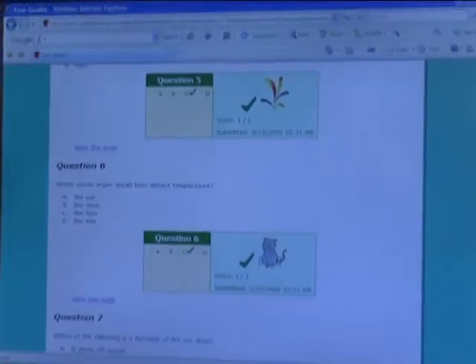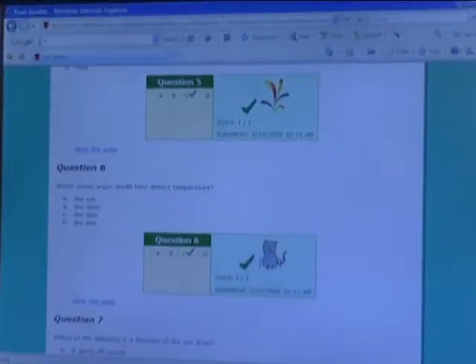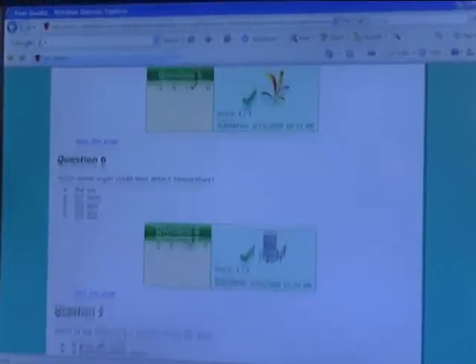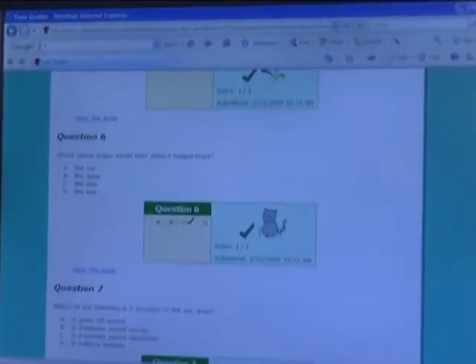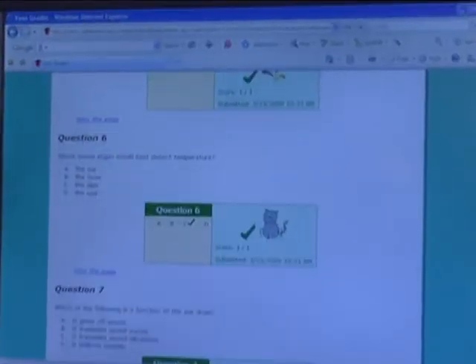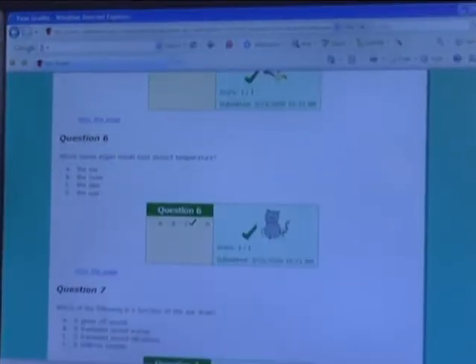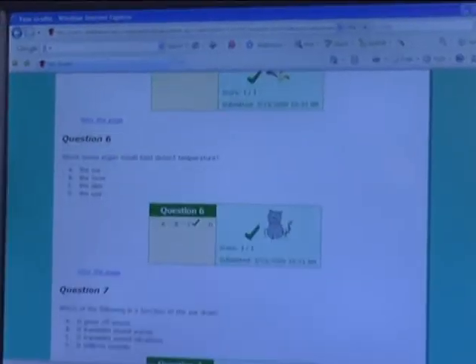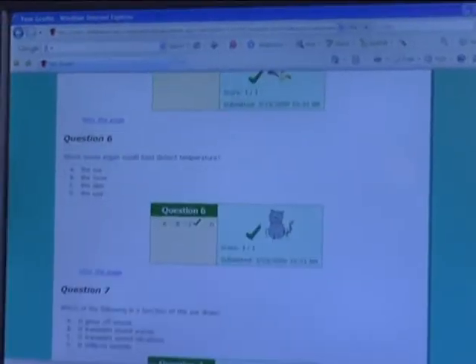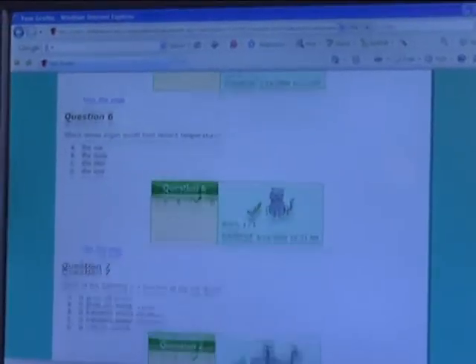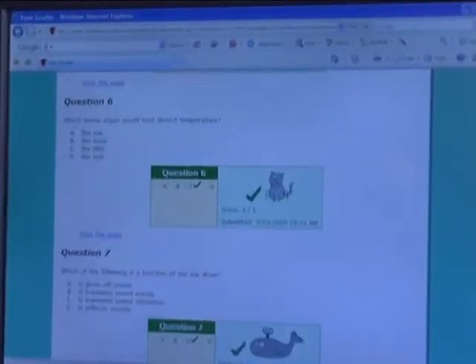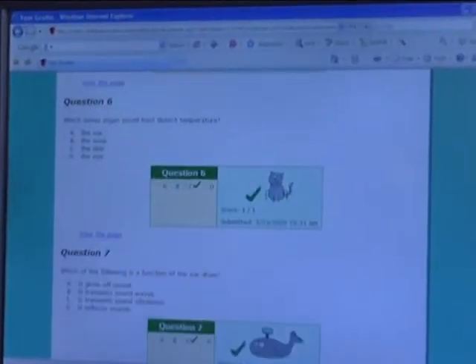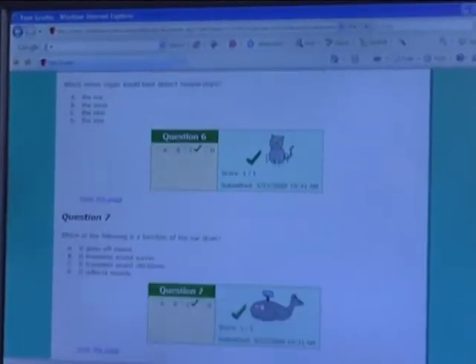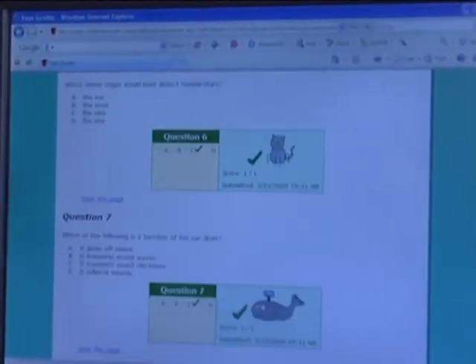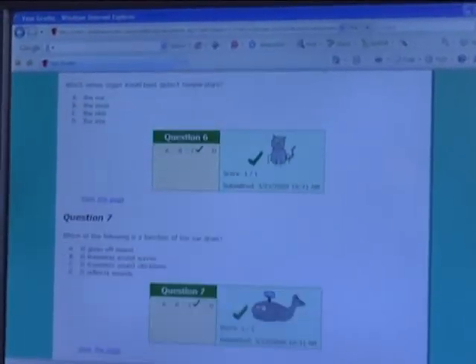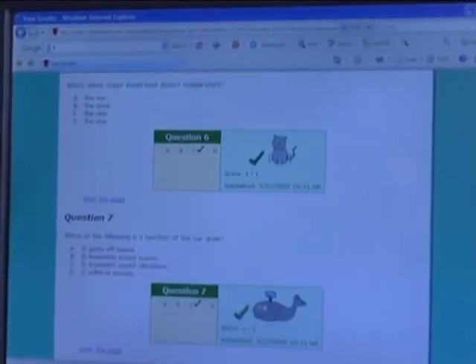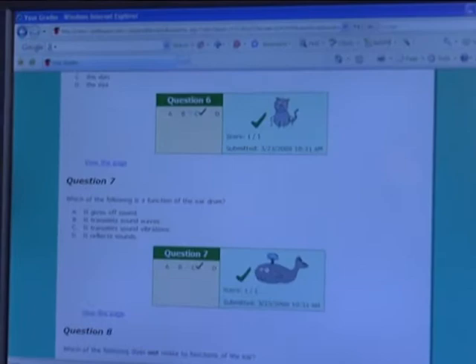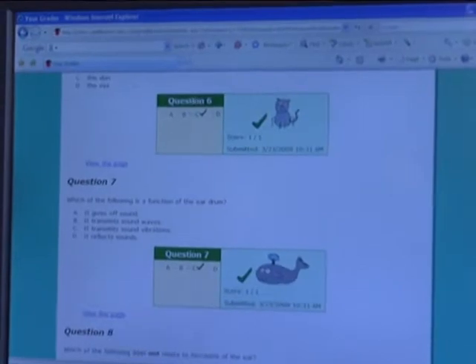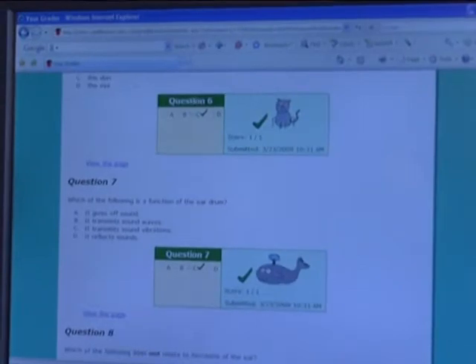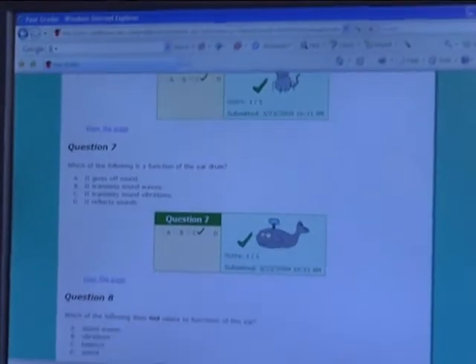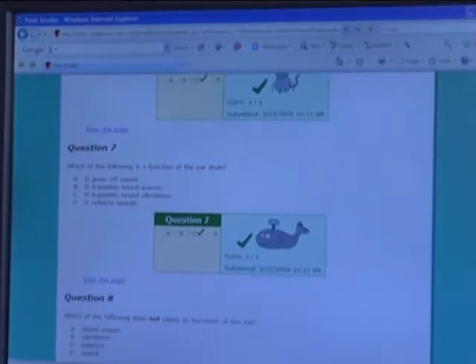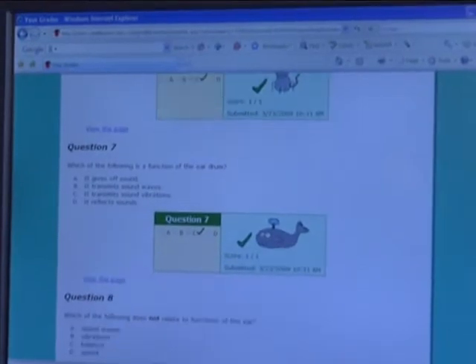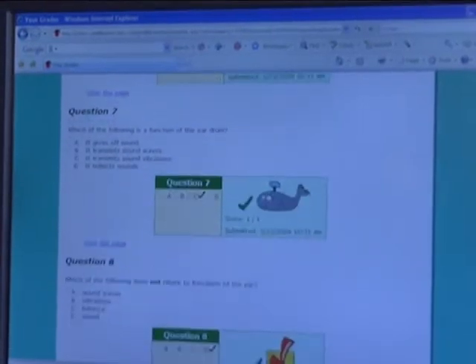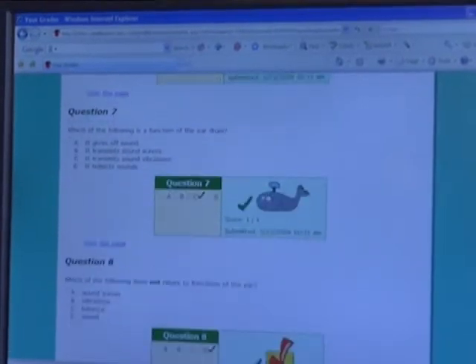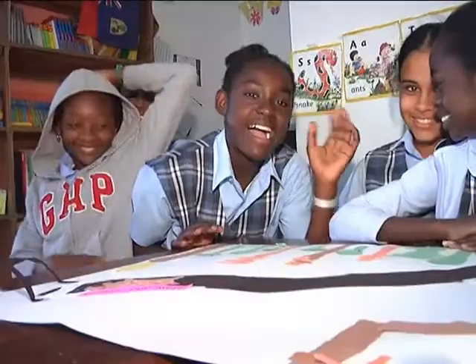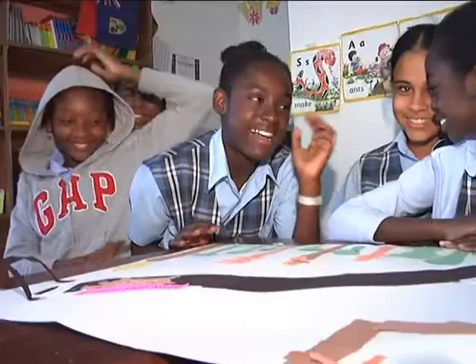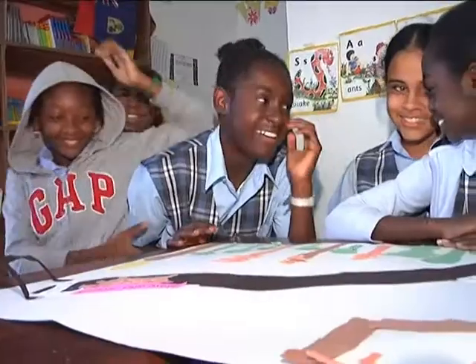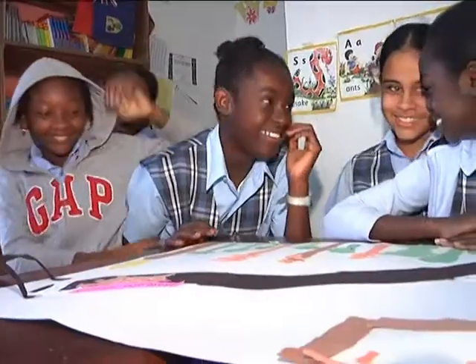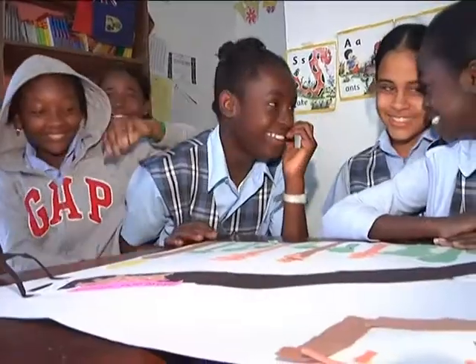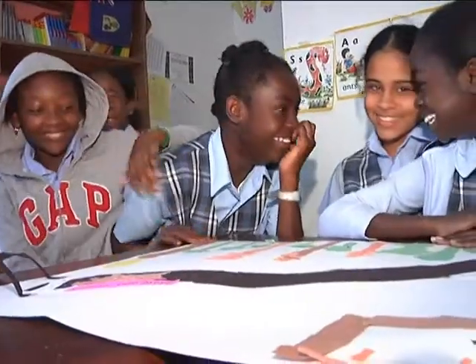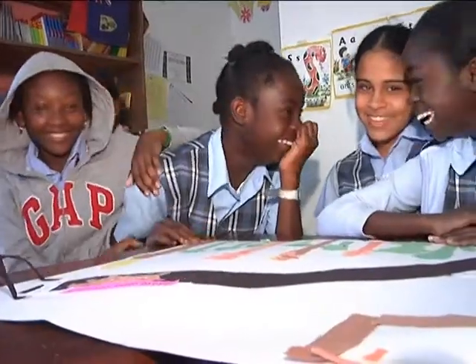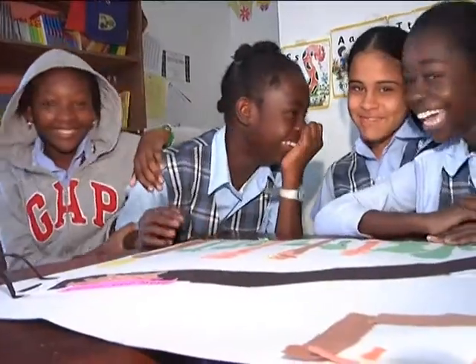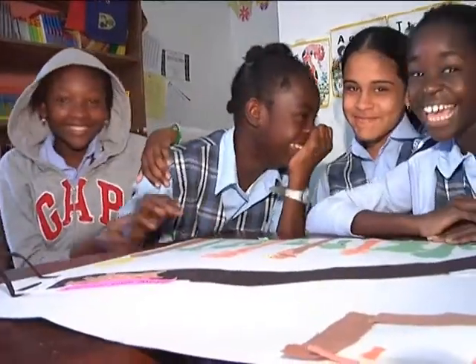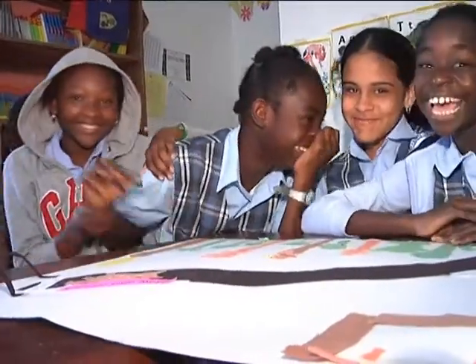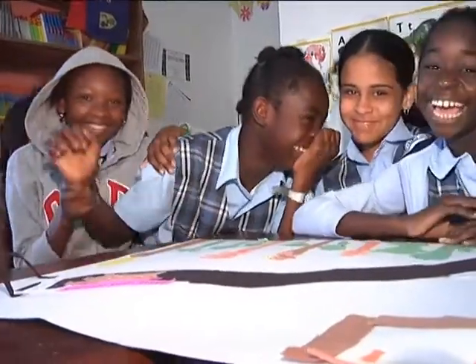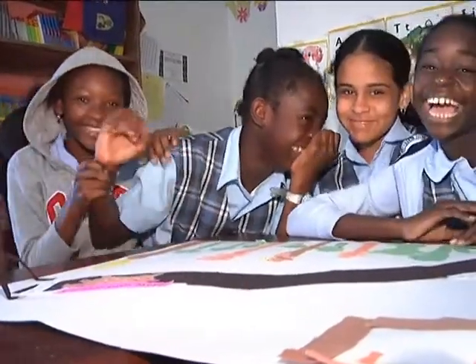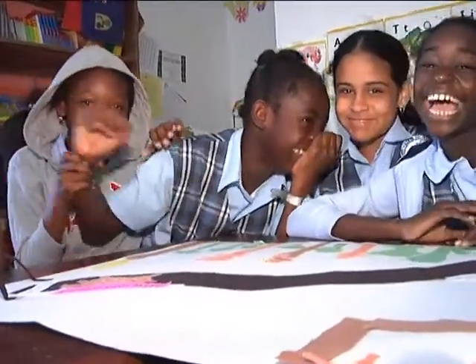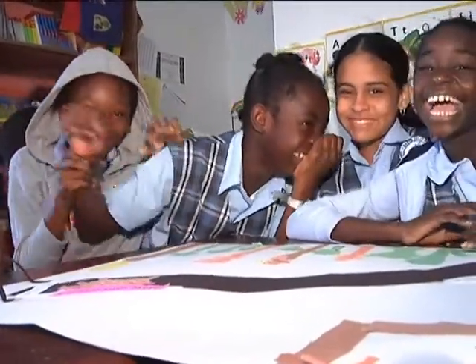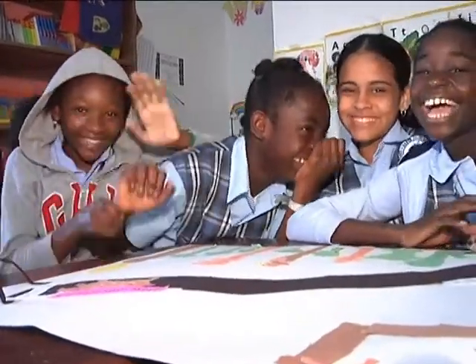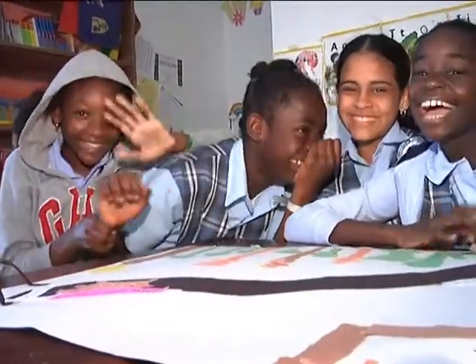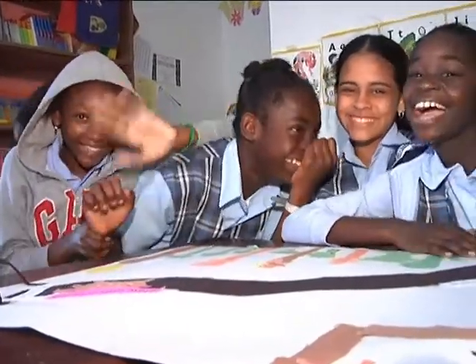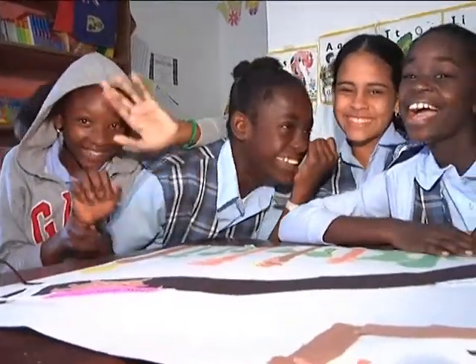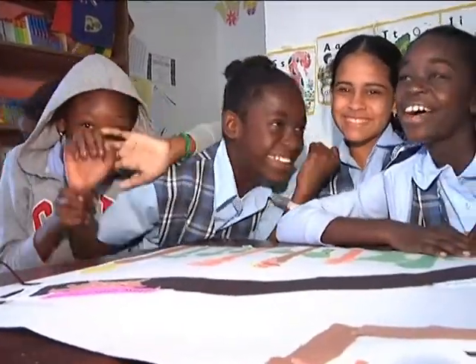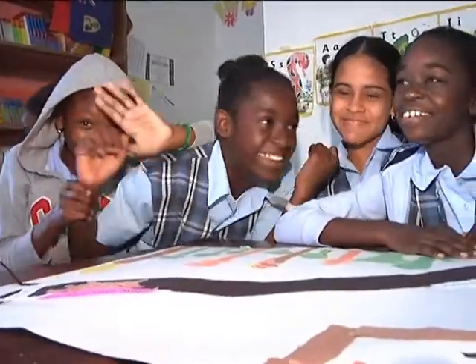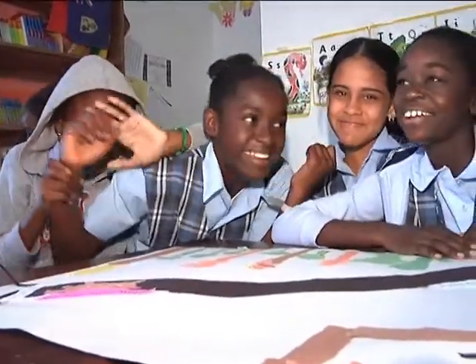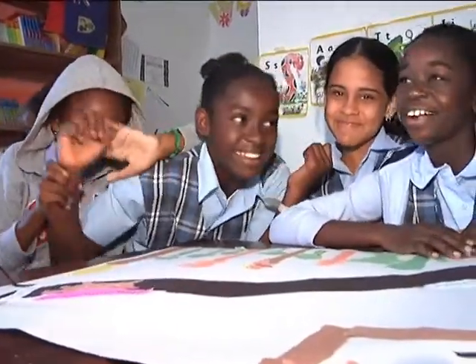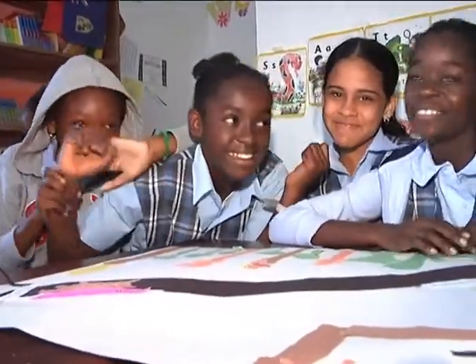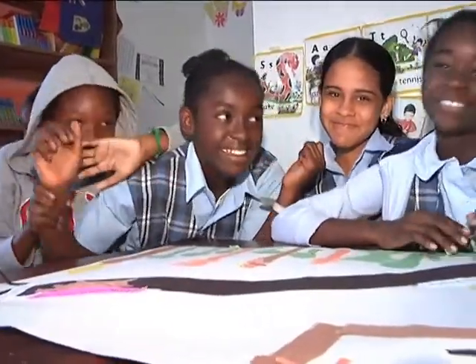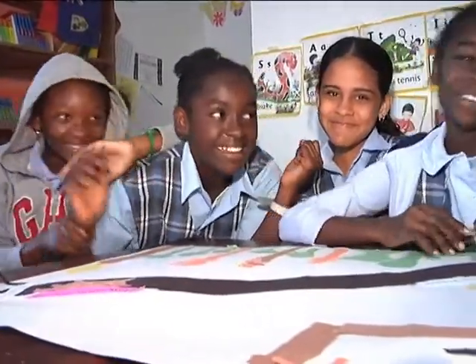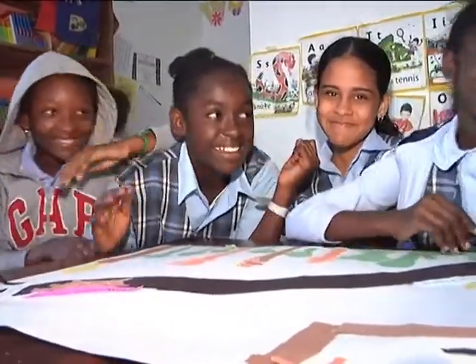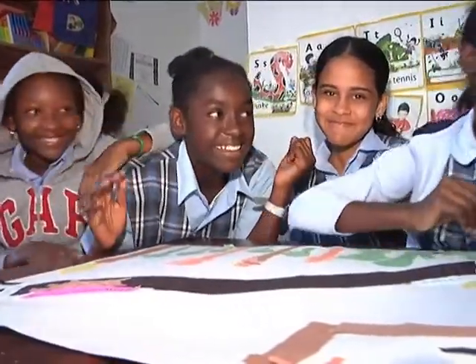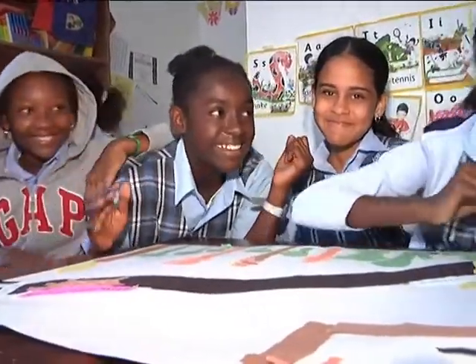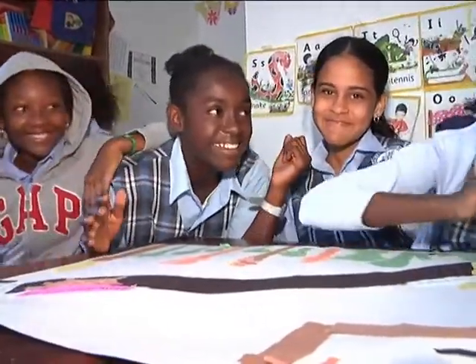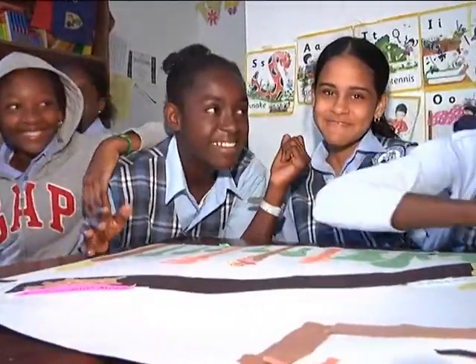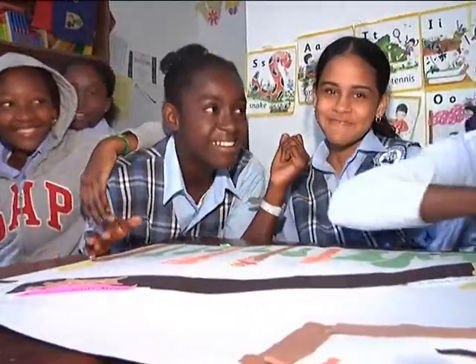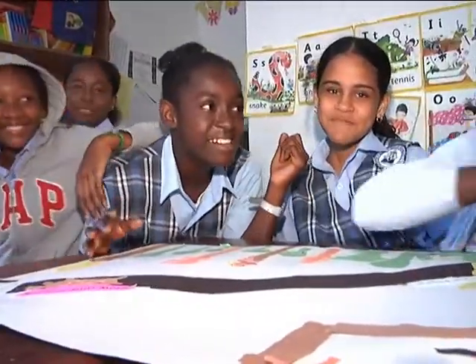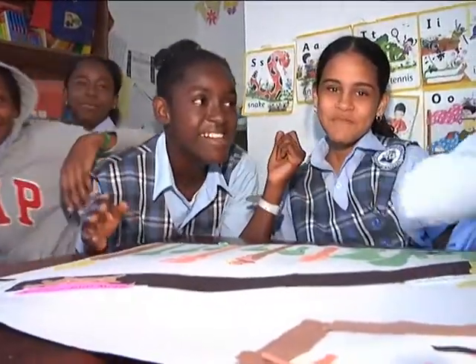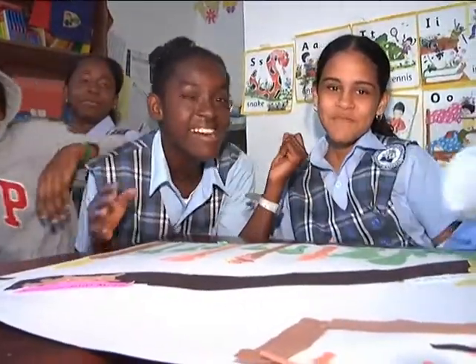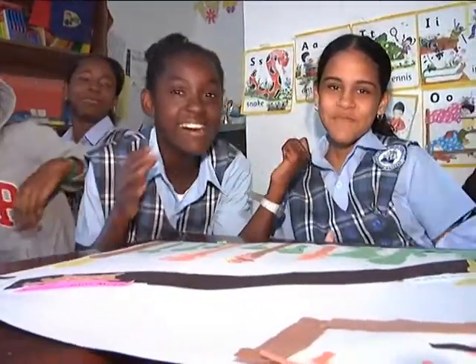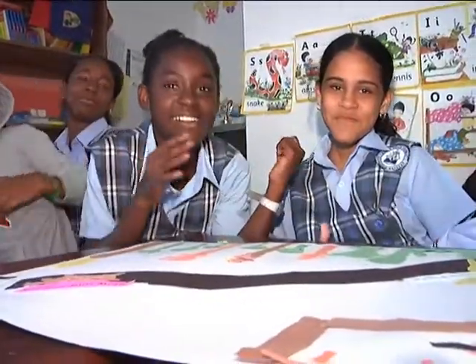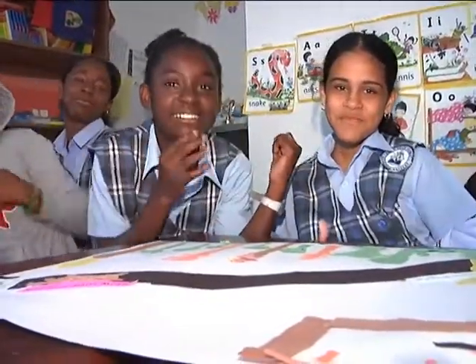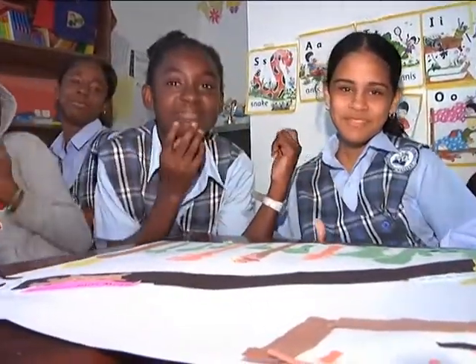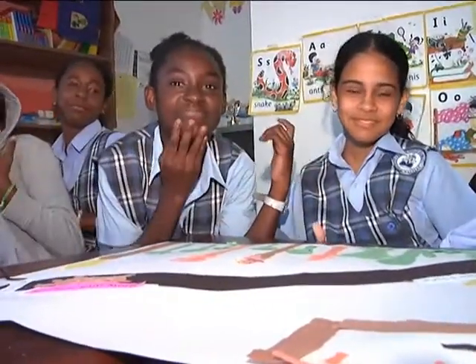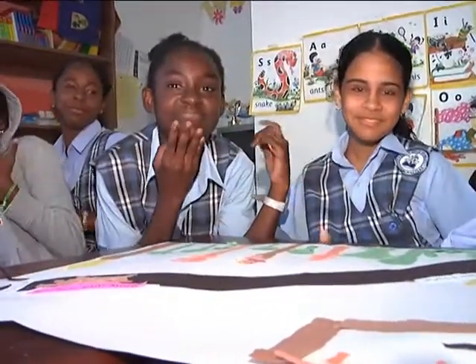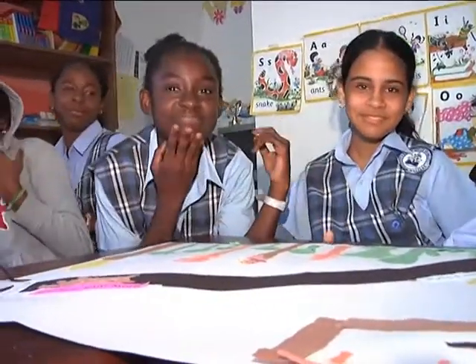News 4 took a trip to Asita Jolly today and, according to the students there, this program is proving to be very useful.